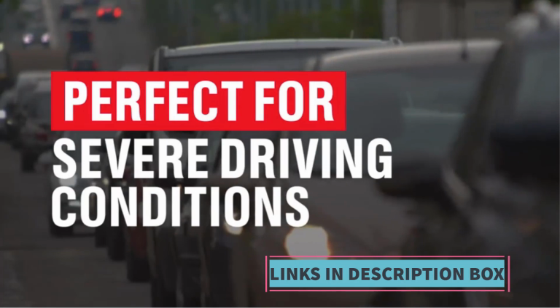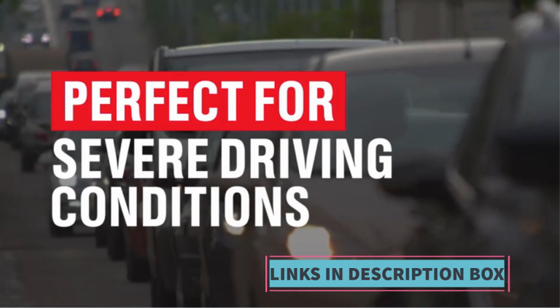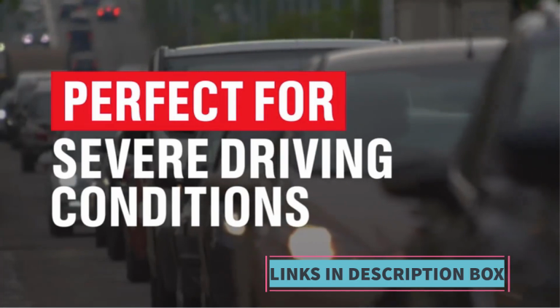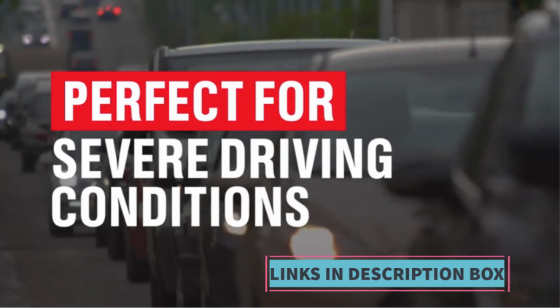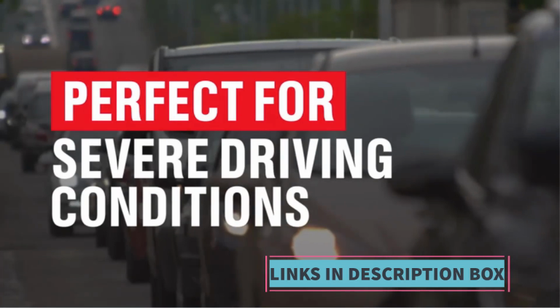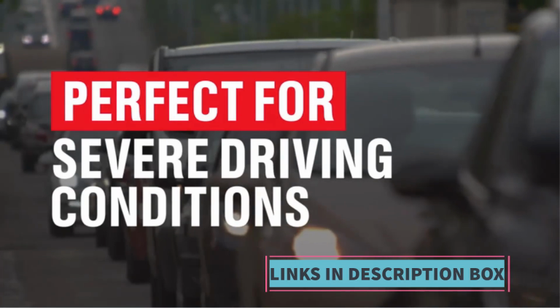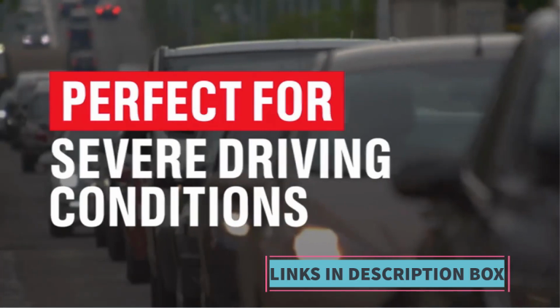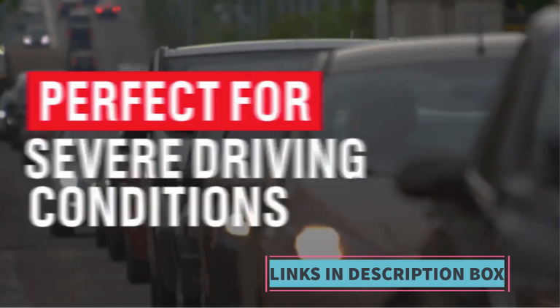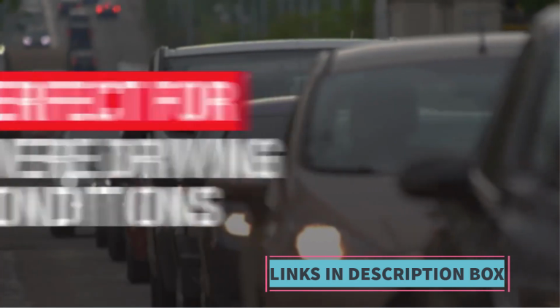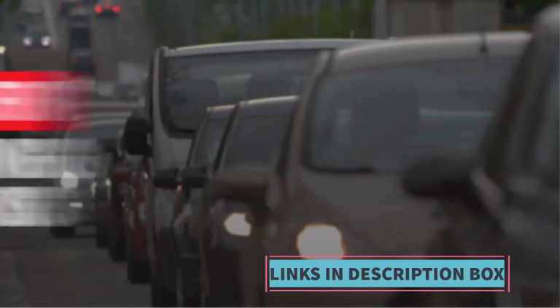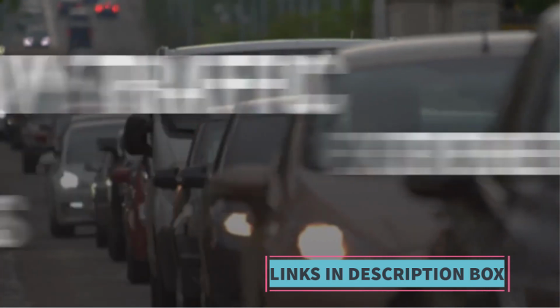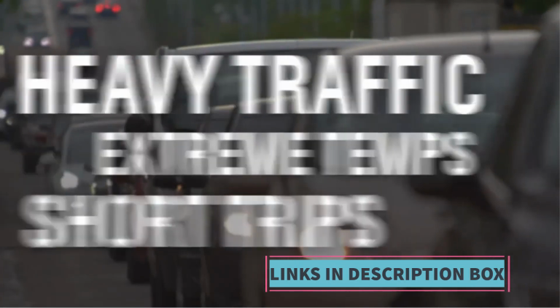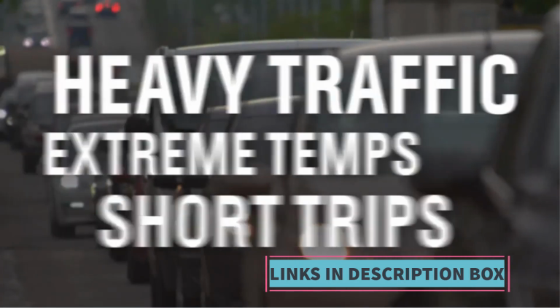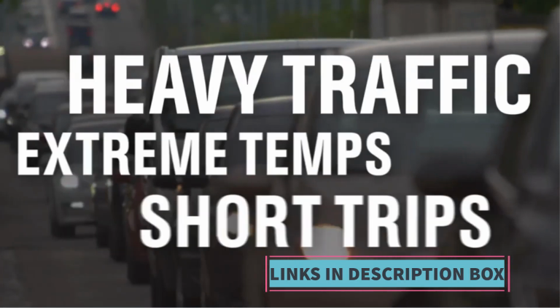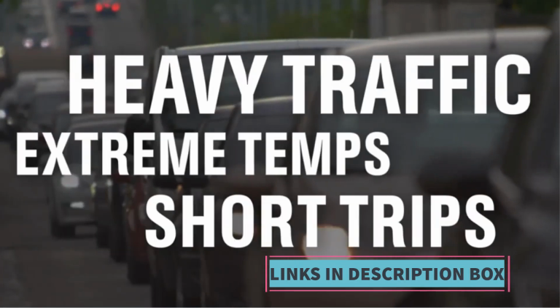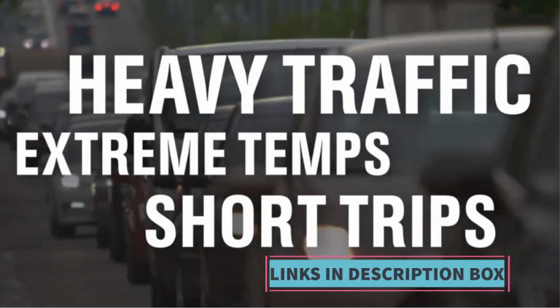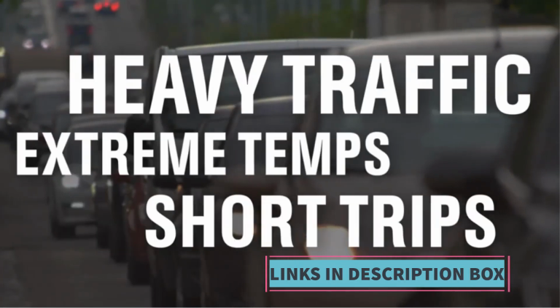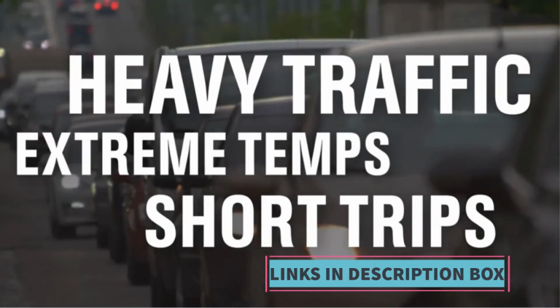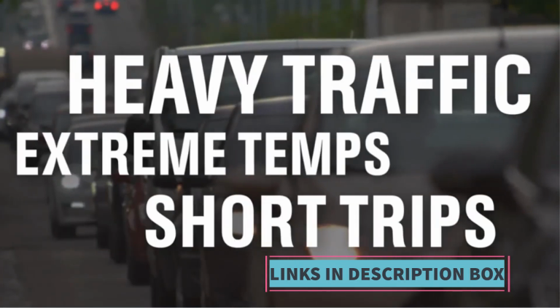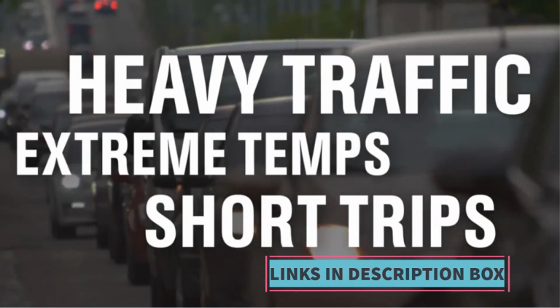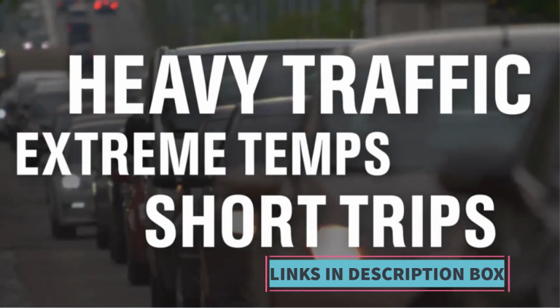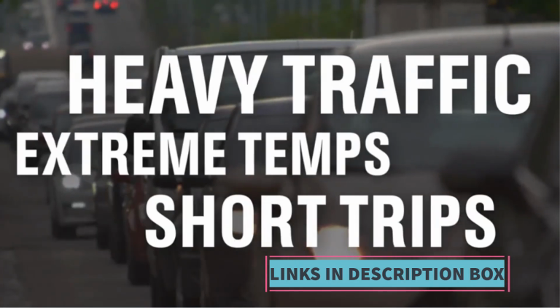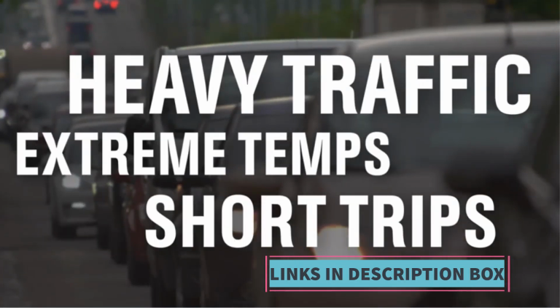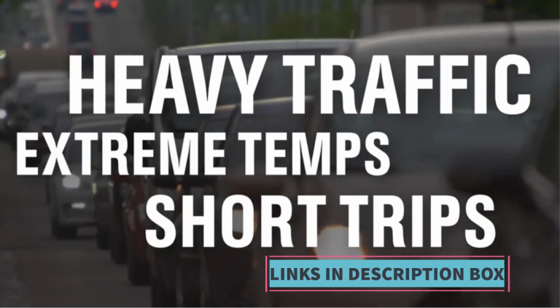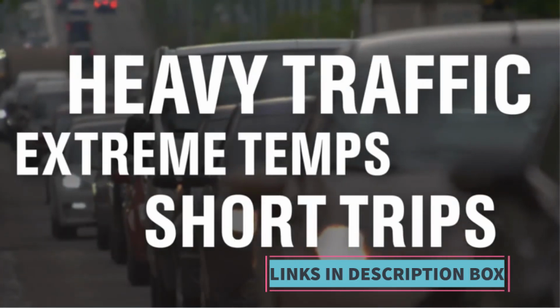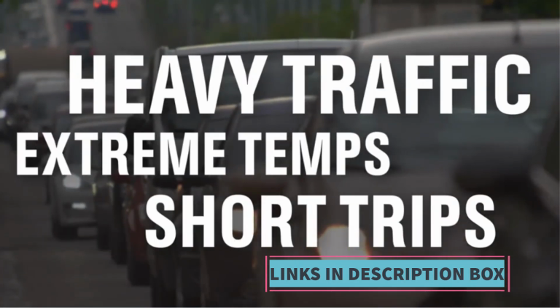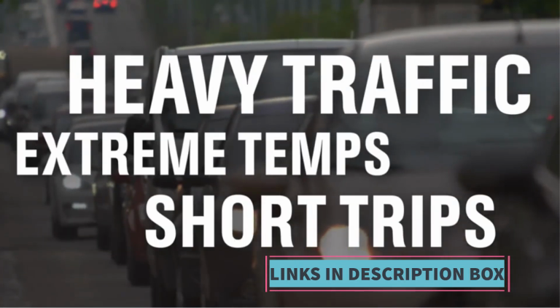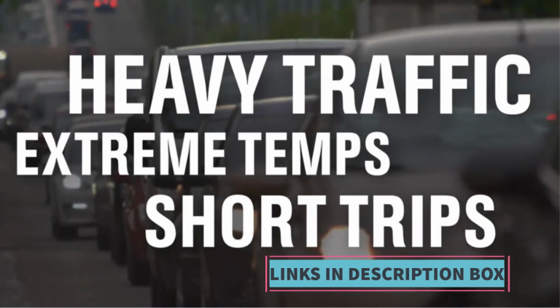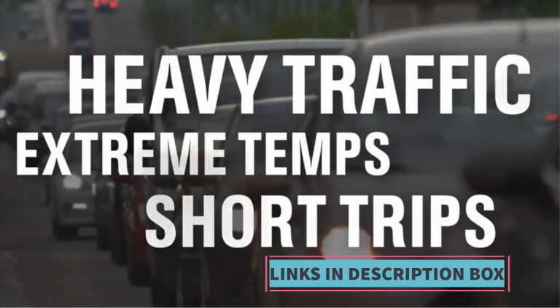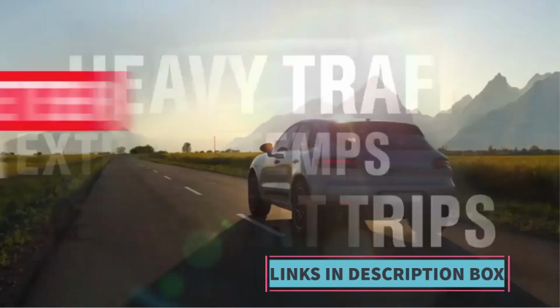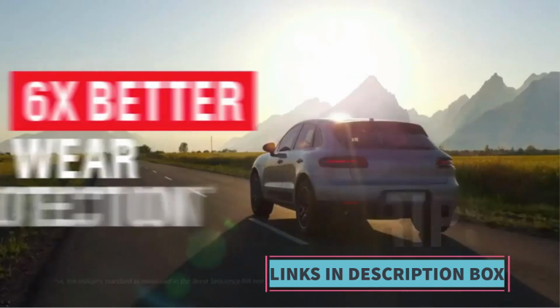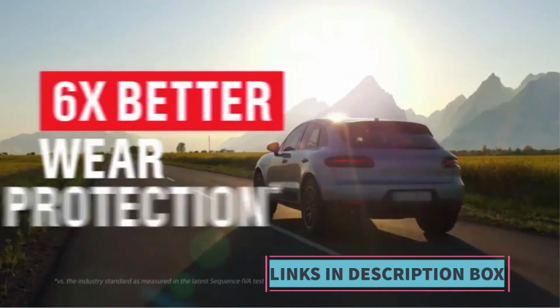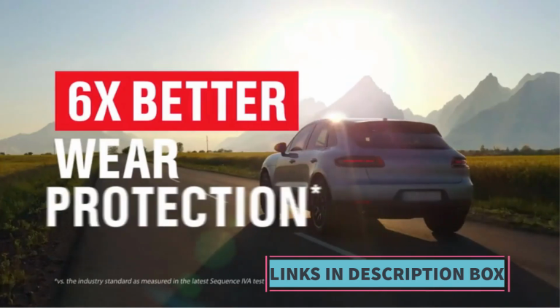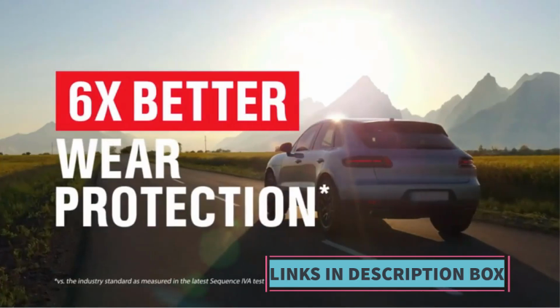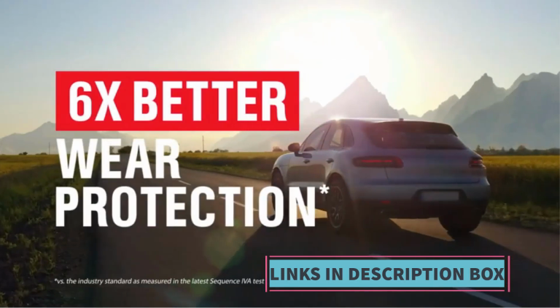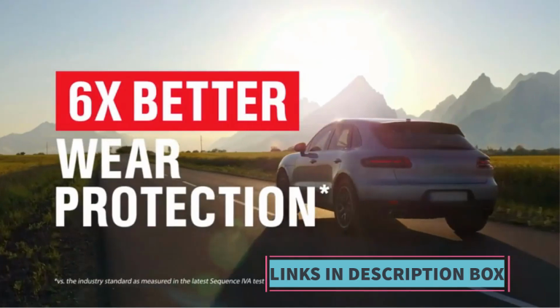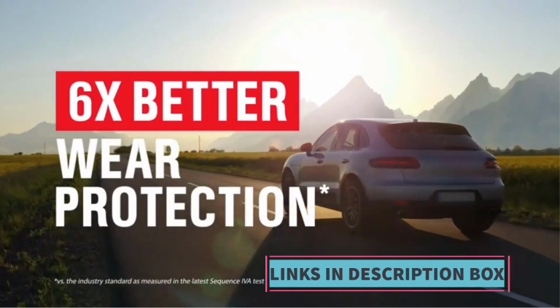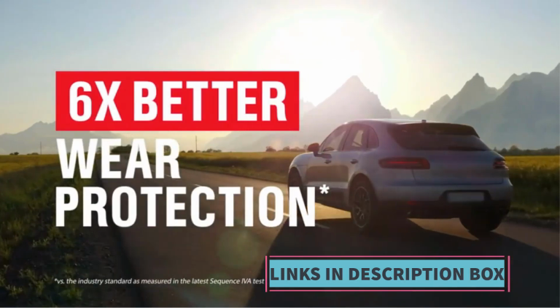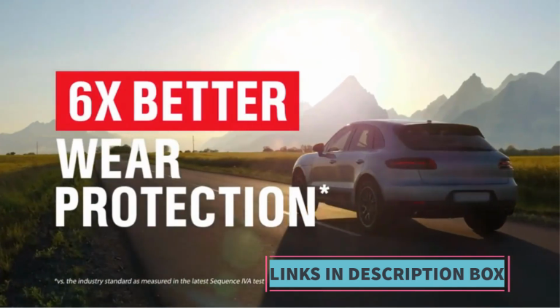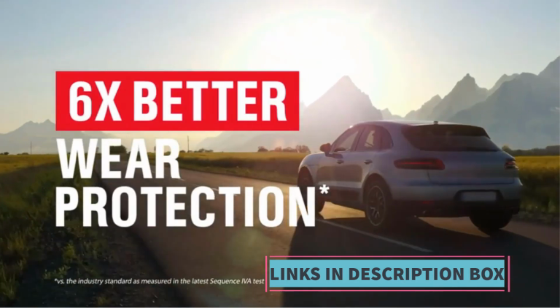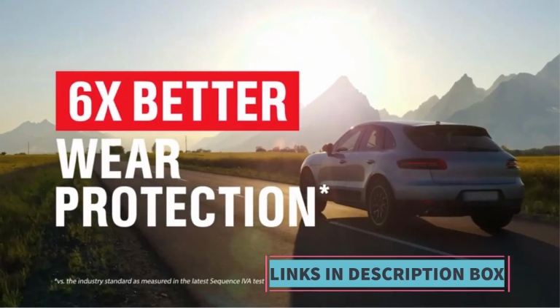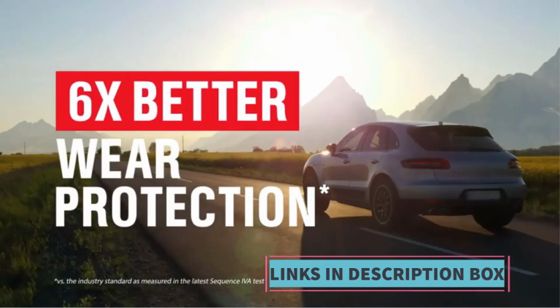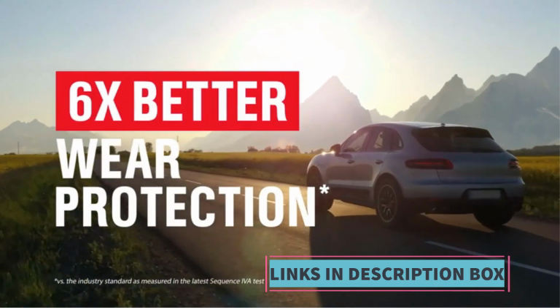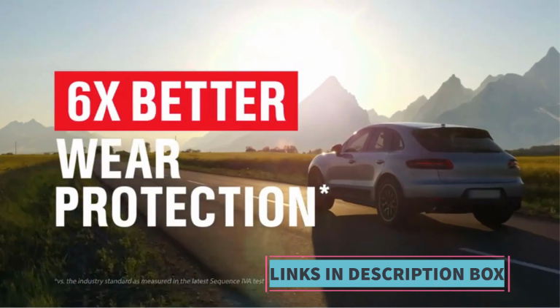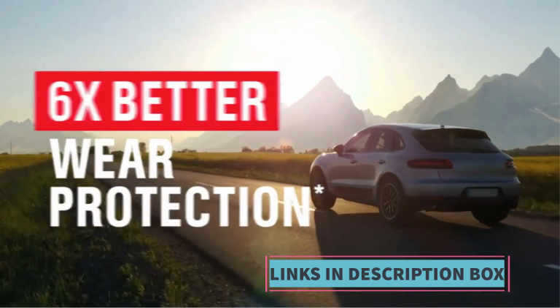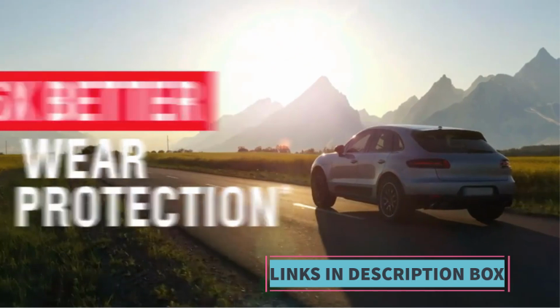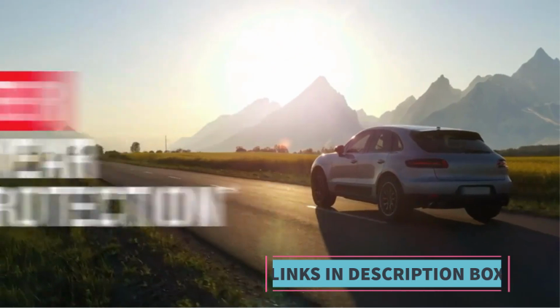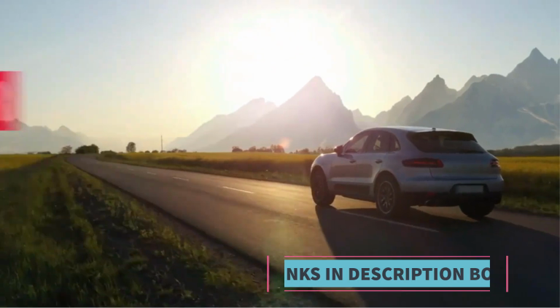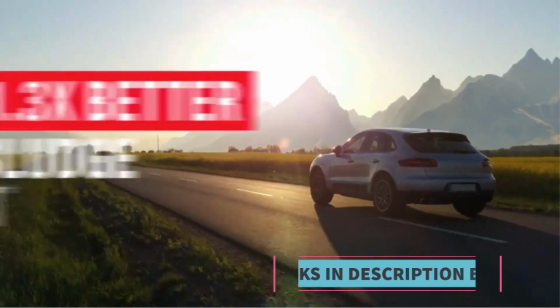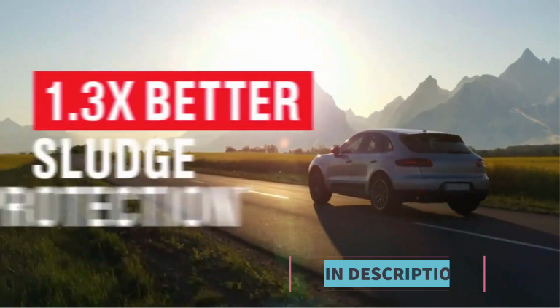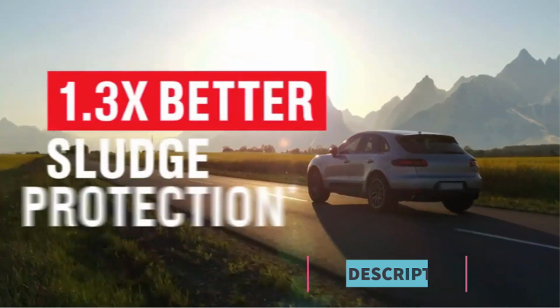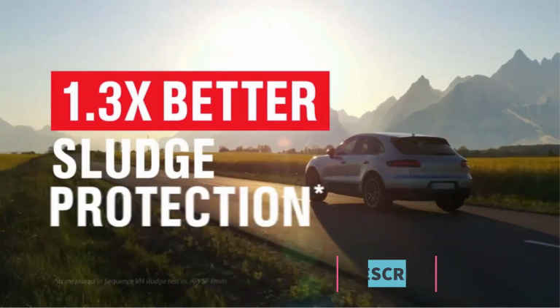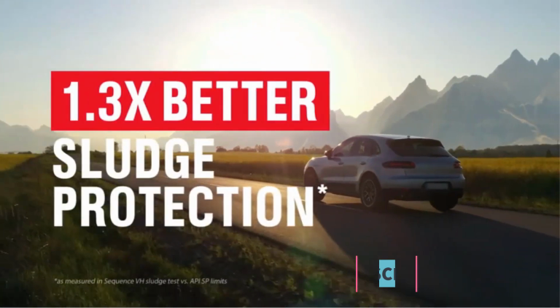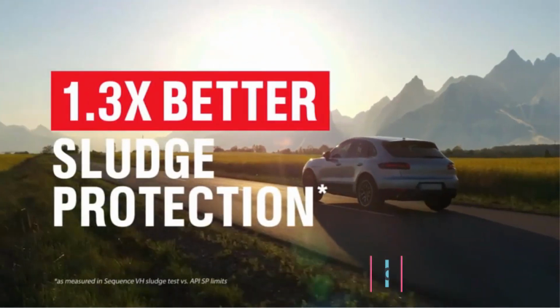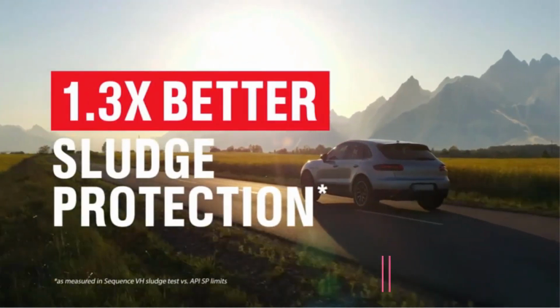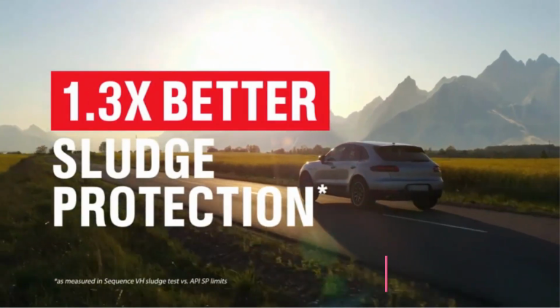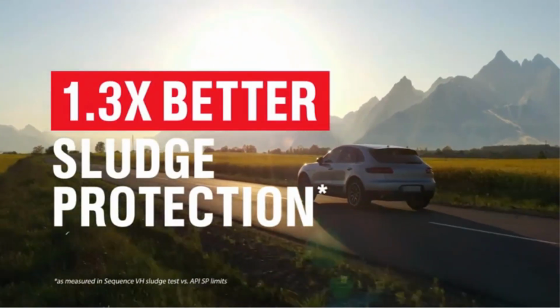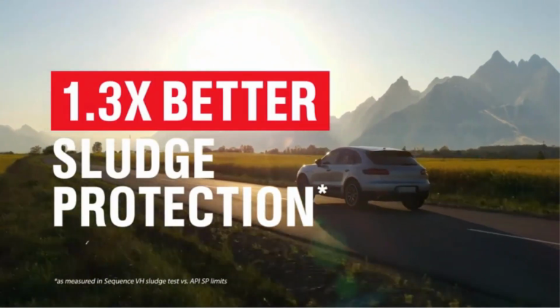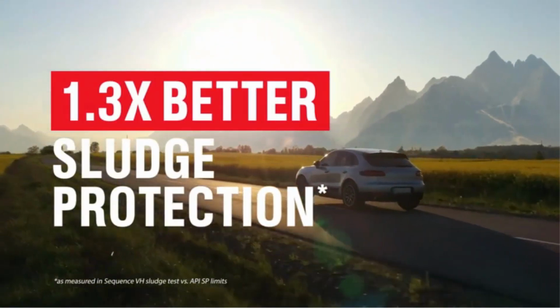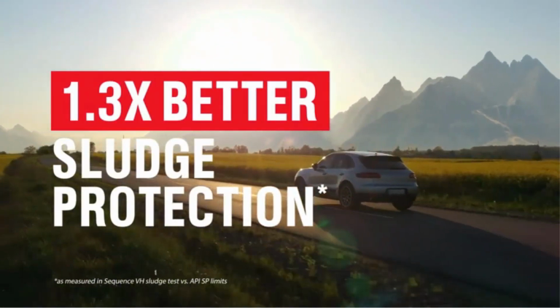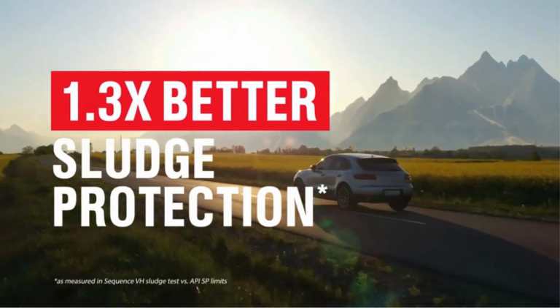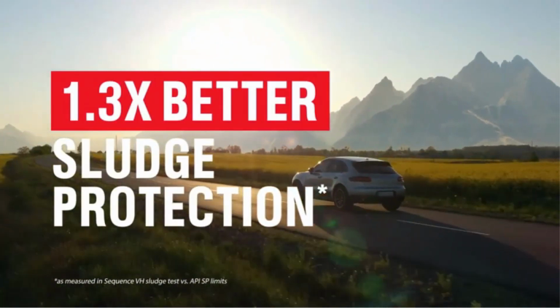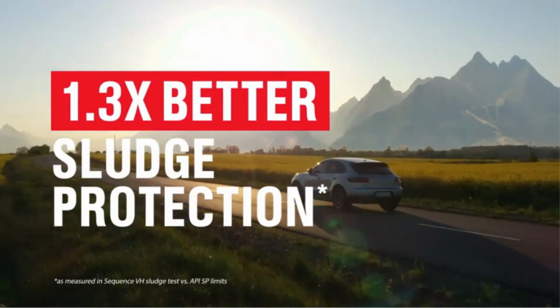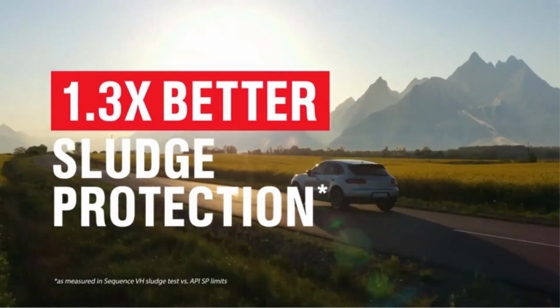Additionally, Castrol's reputation for quality and reliability instills confidence in consumers seeking top-notch engine lubrication.